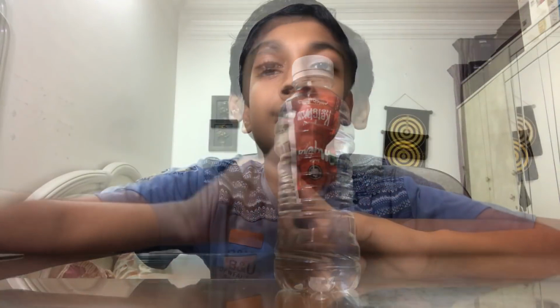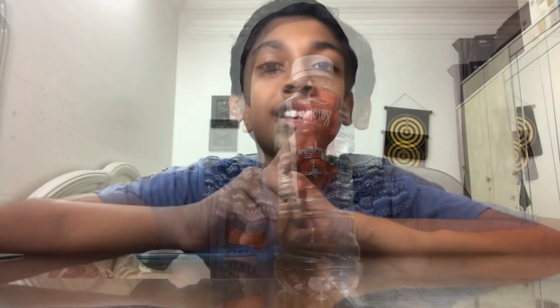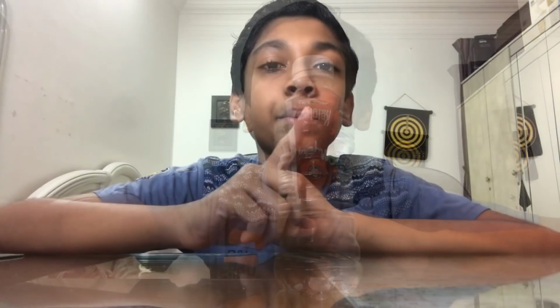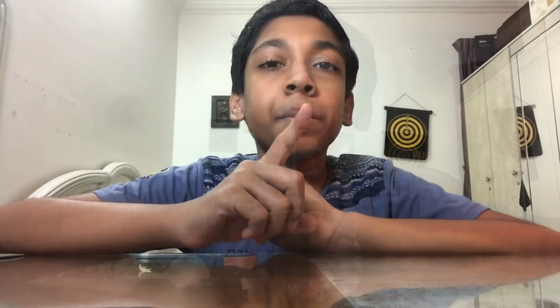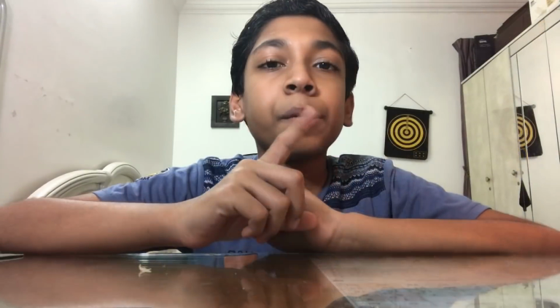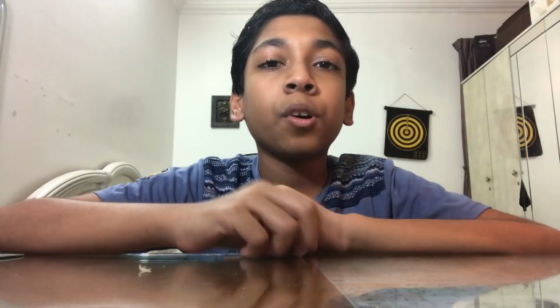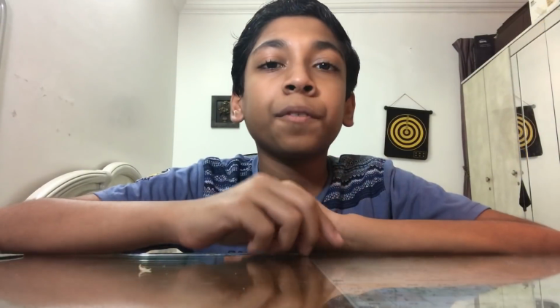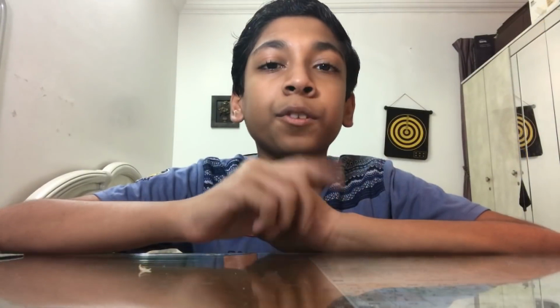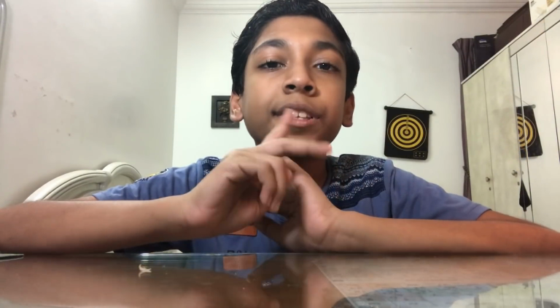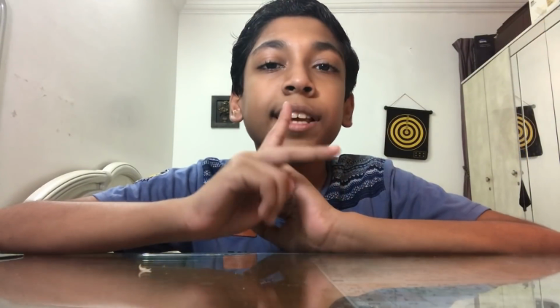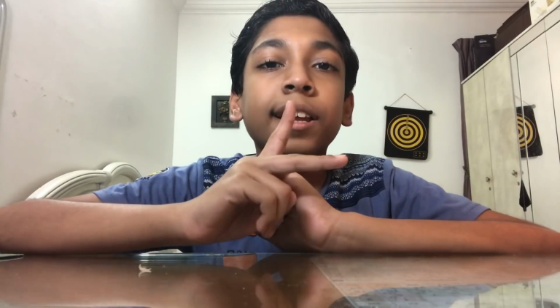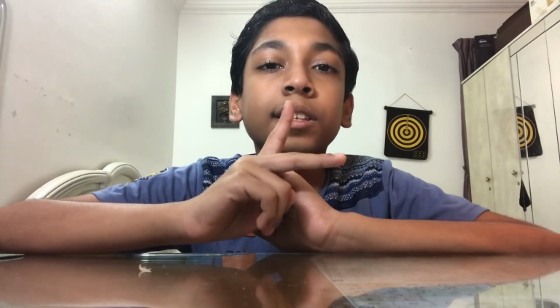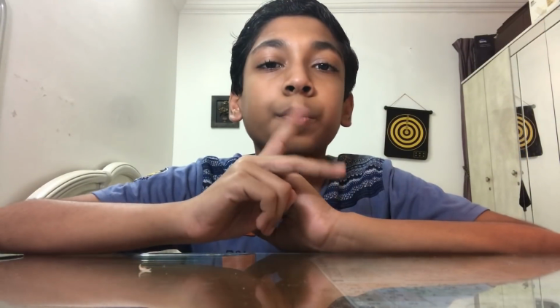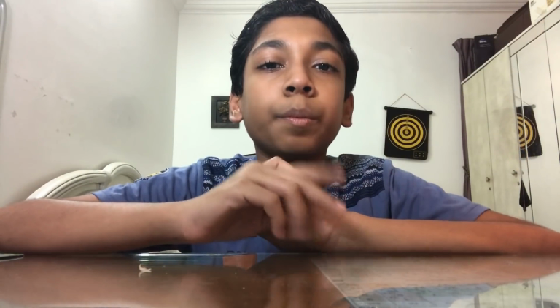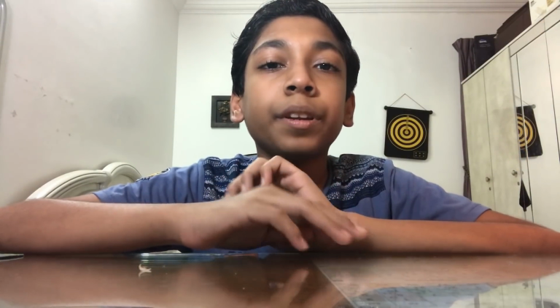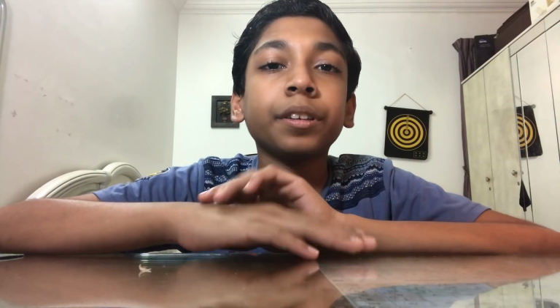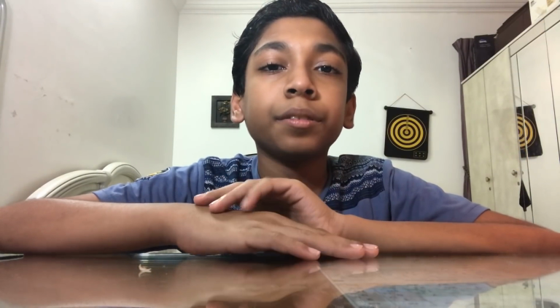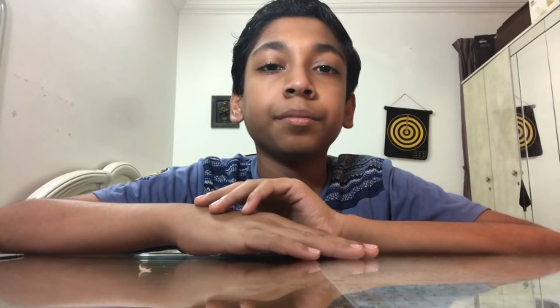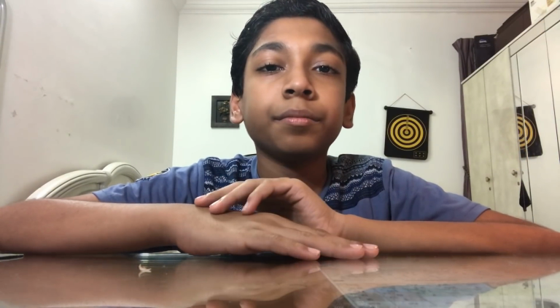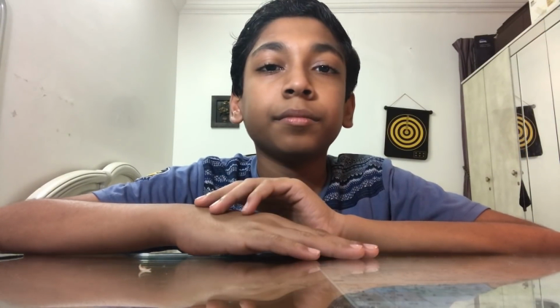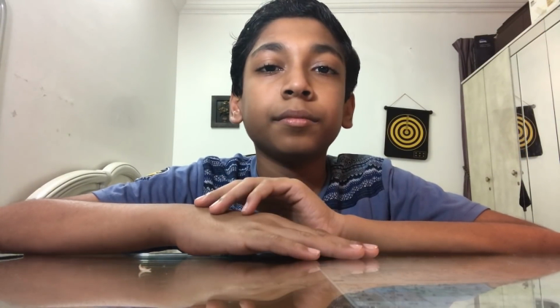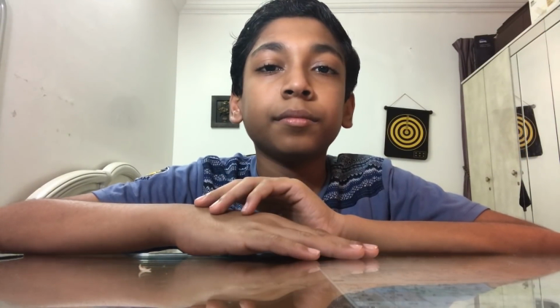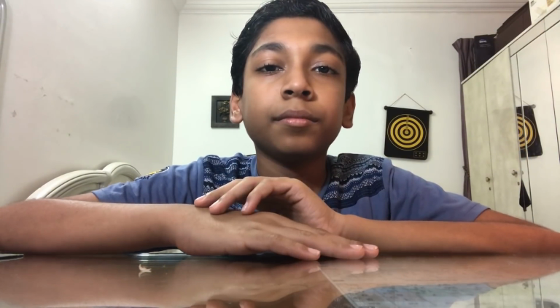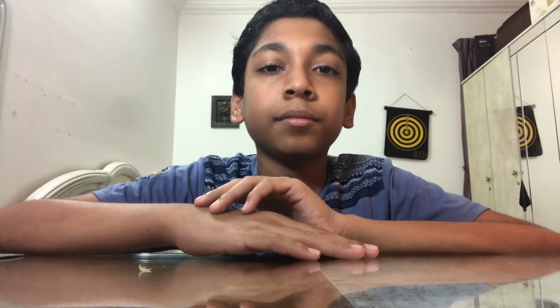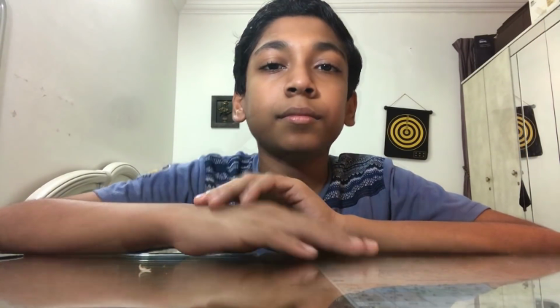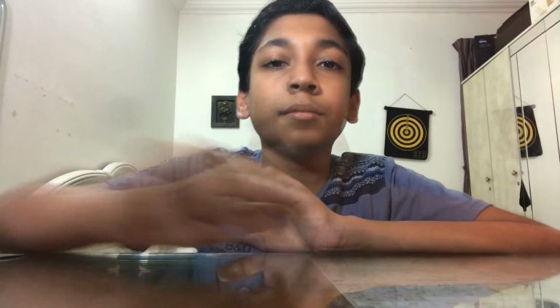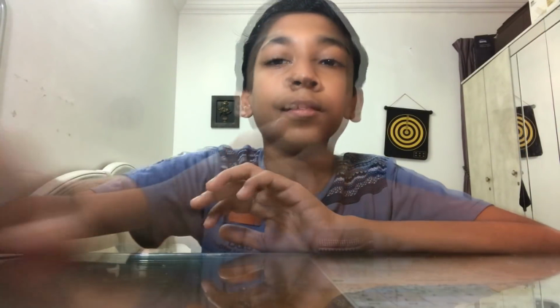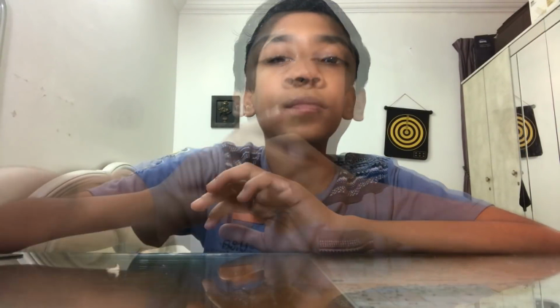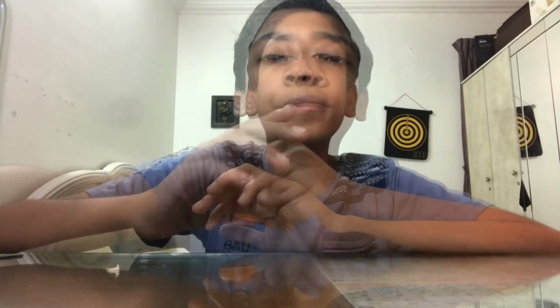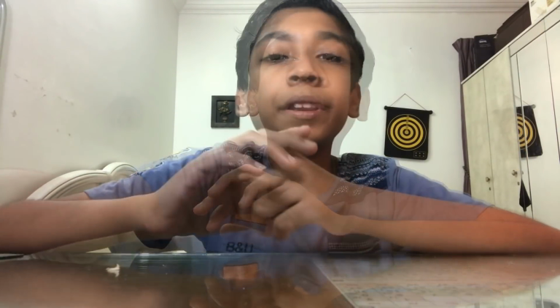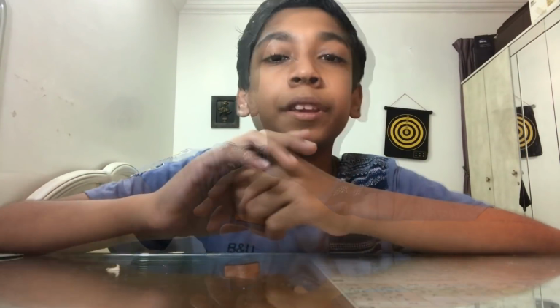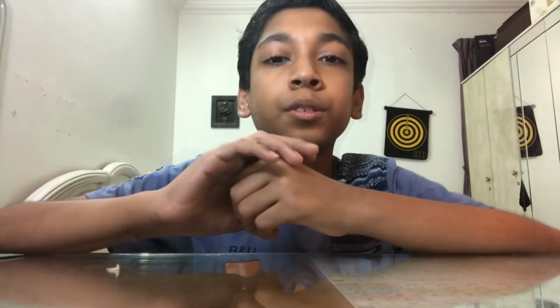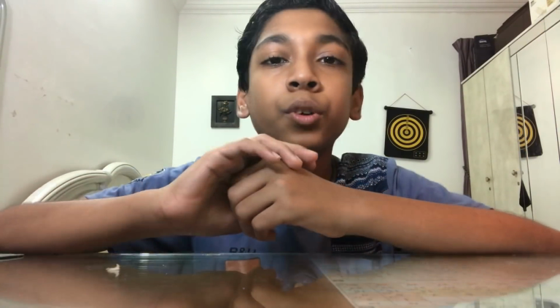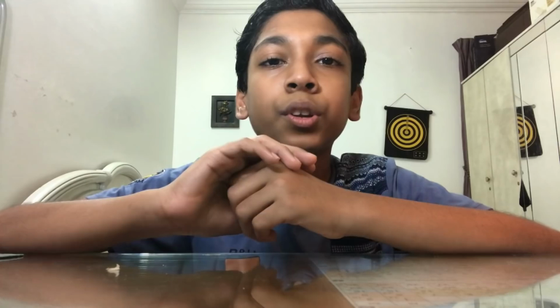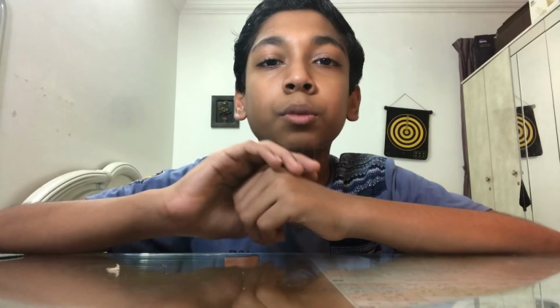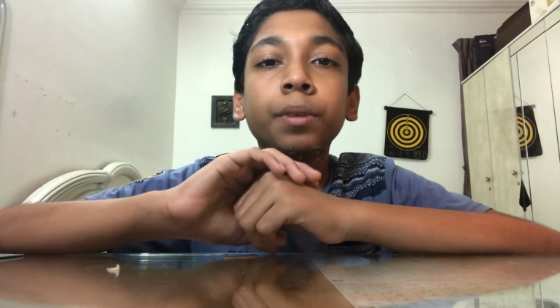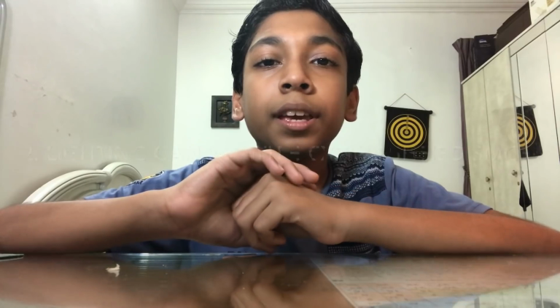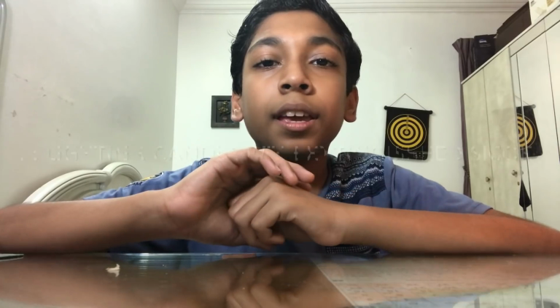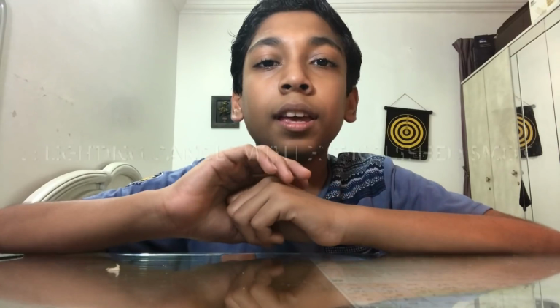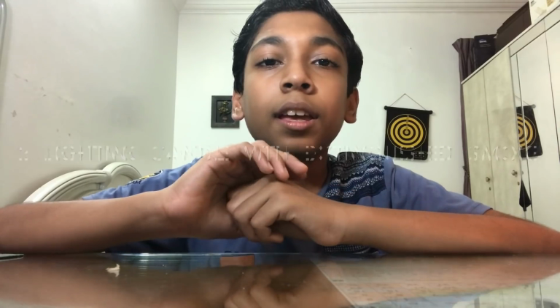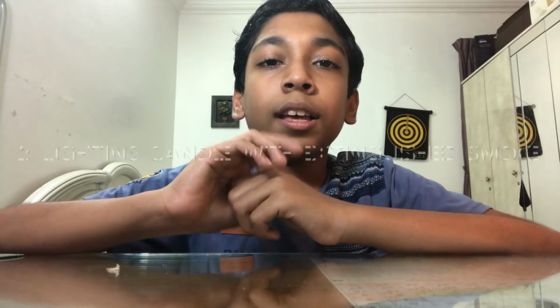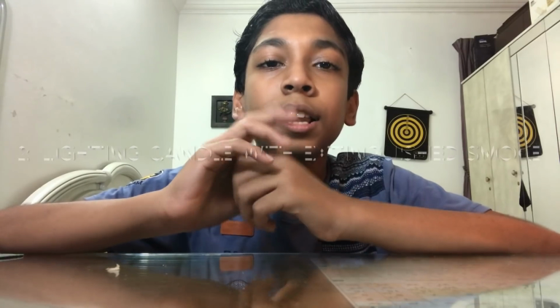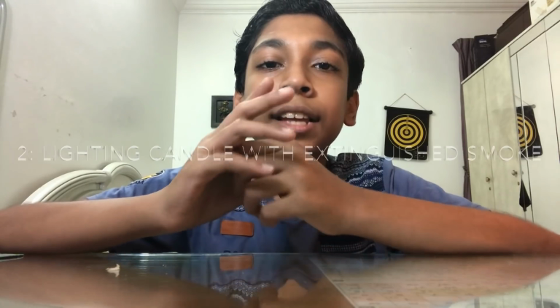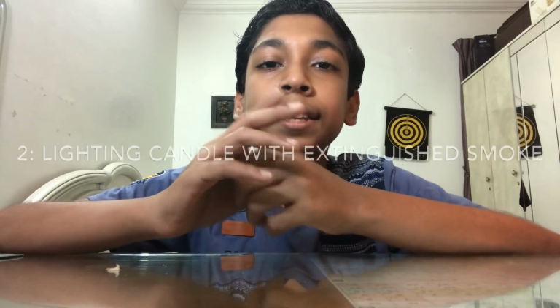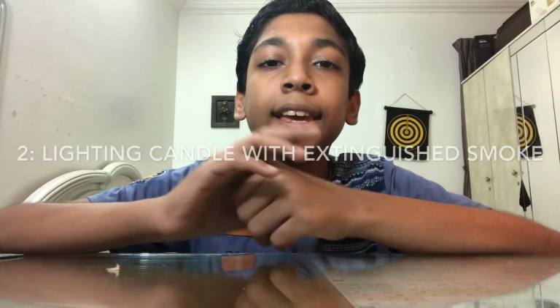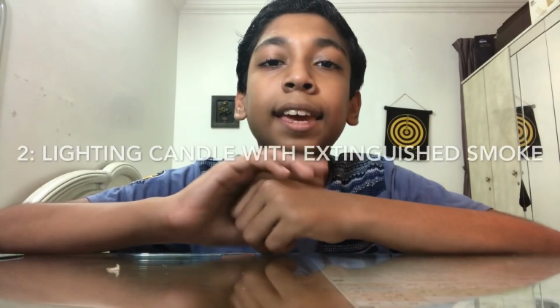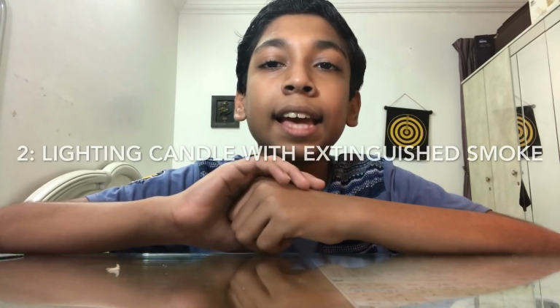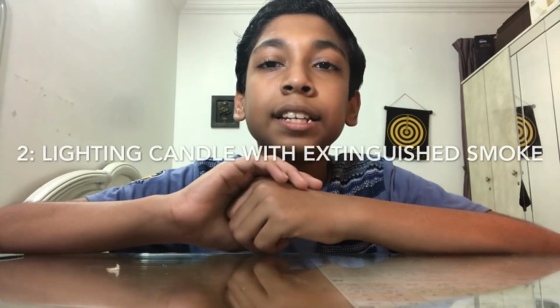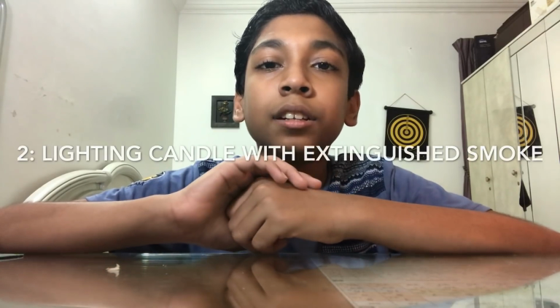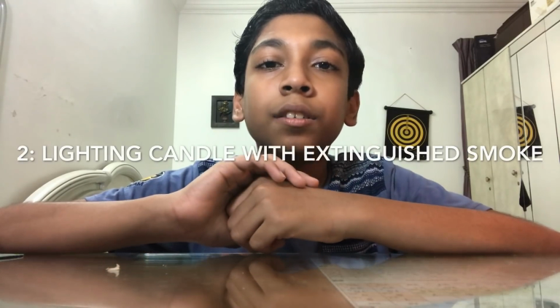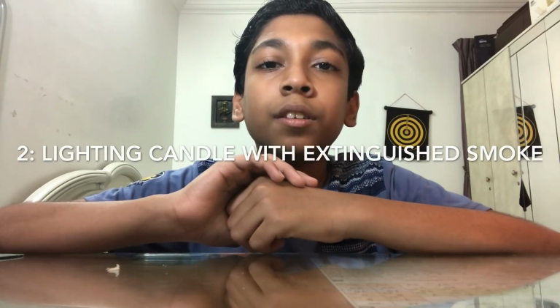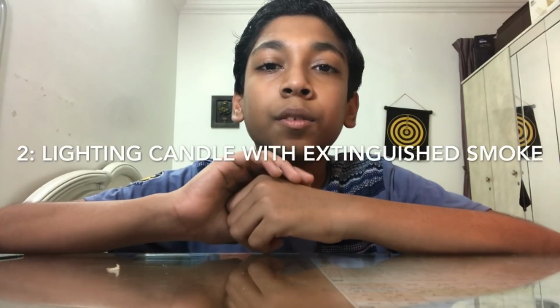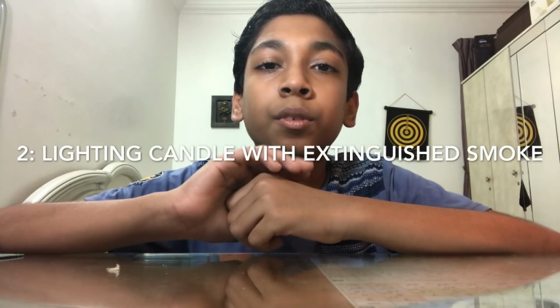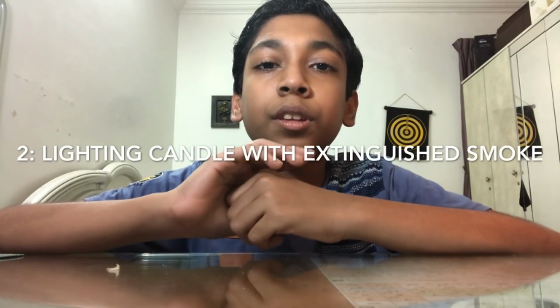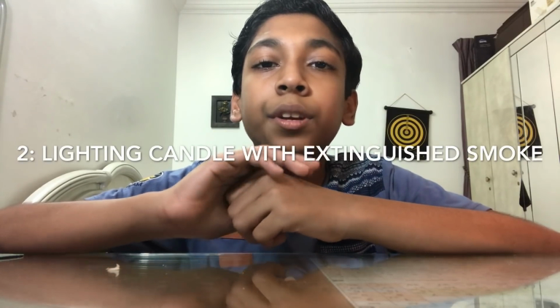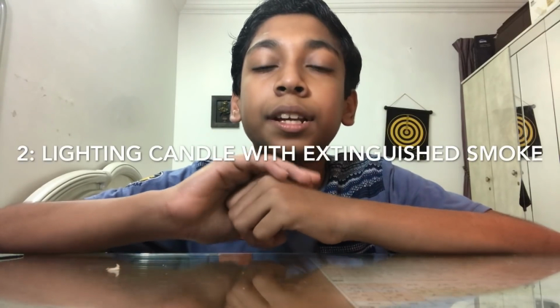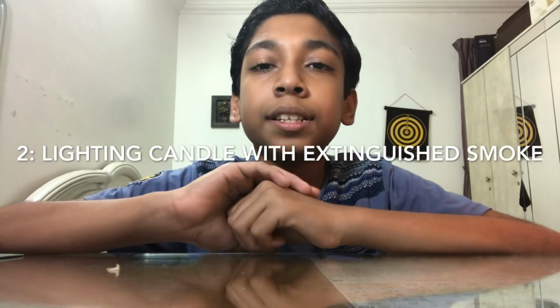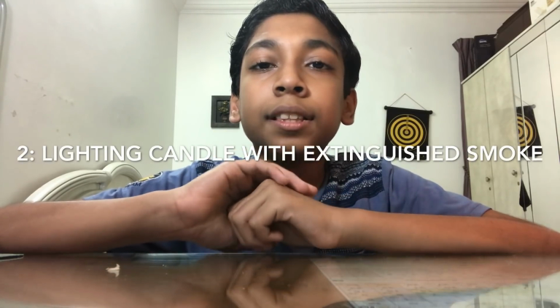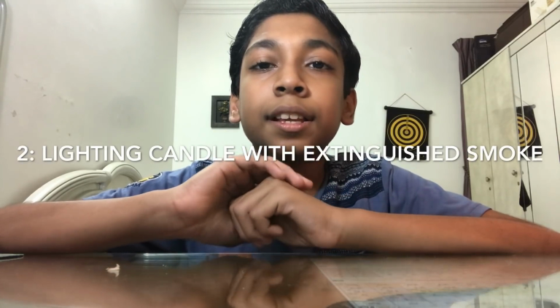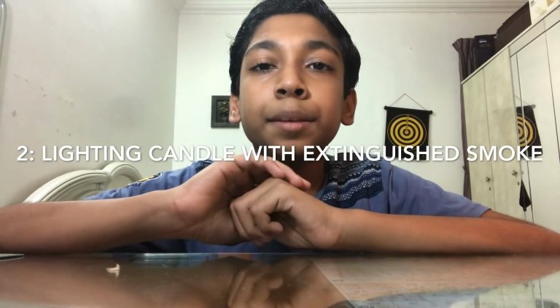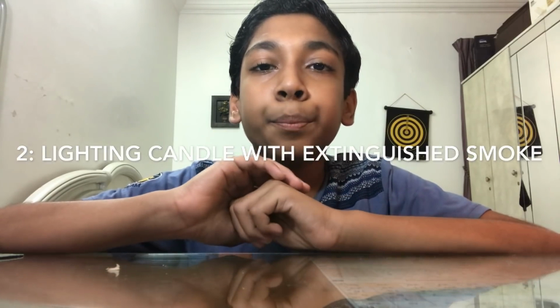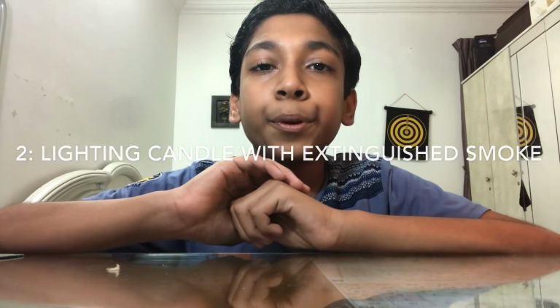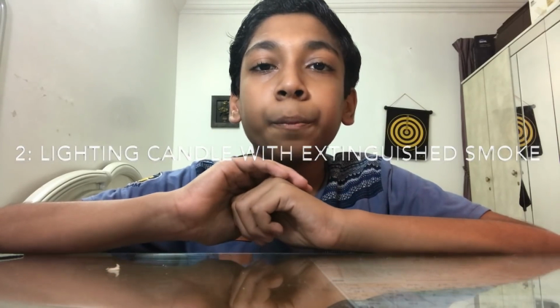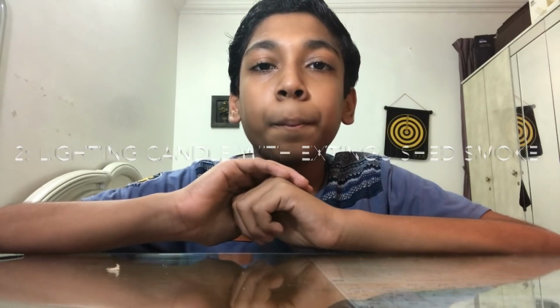That's the first experiment. The second experiment is going to be lighting a candle without touching the wick.